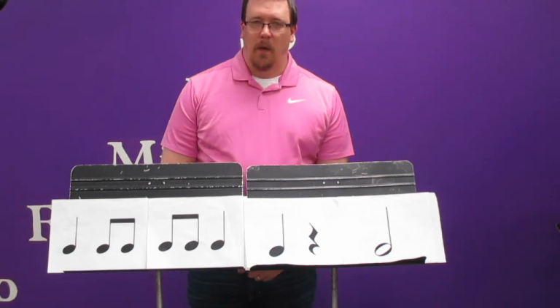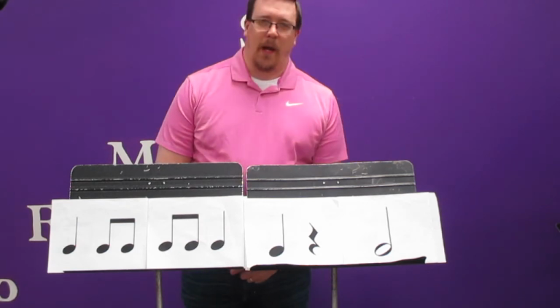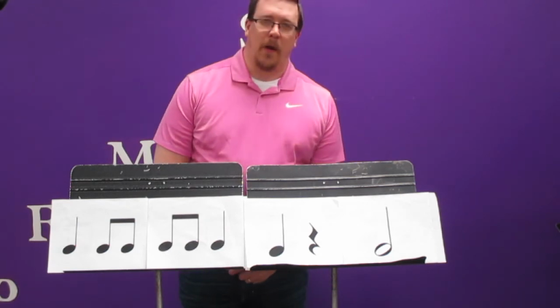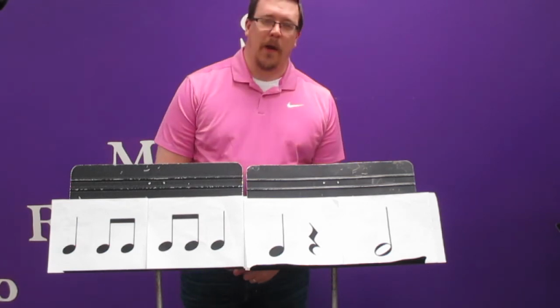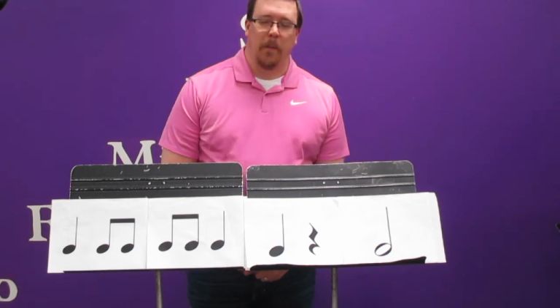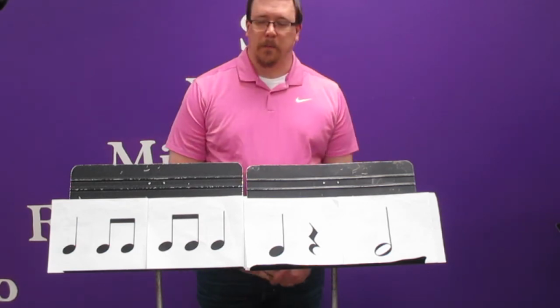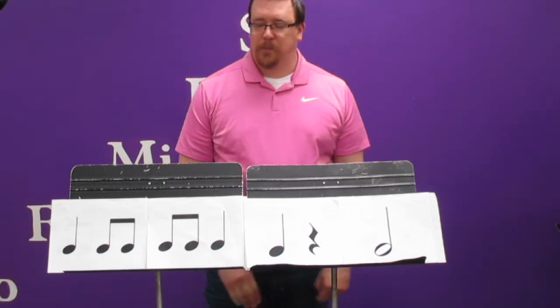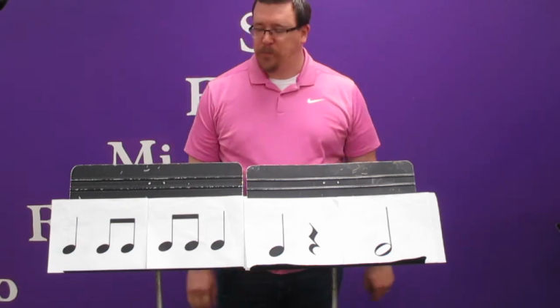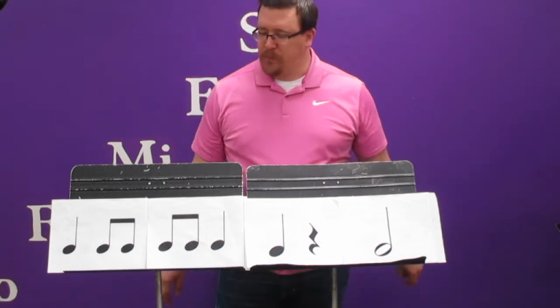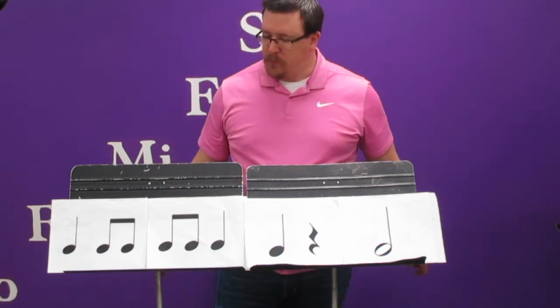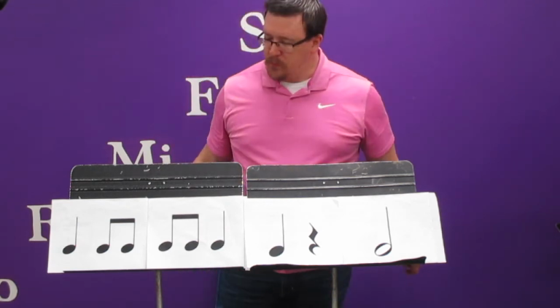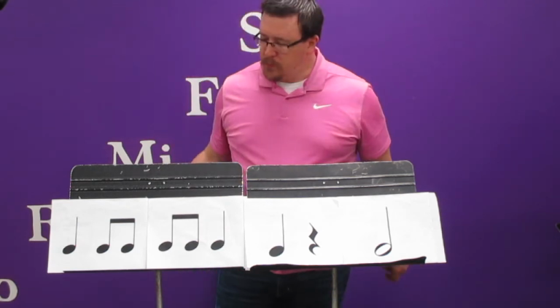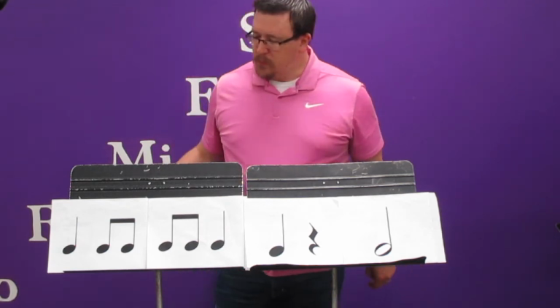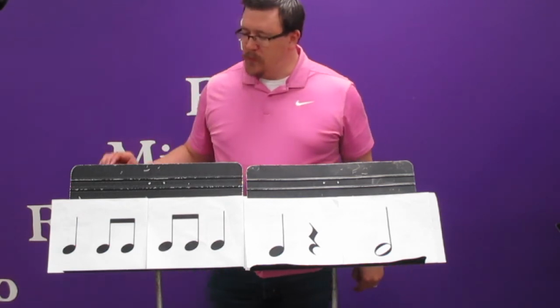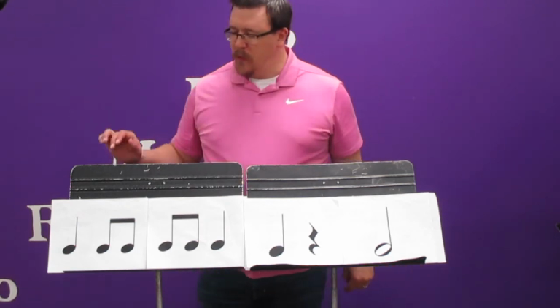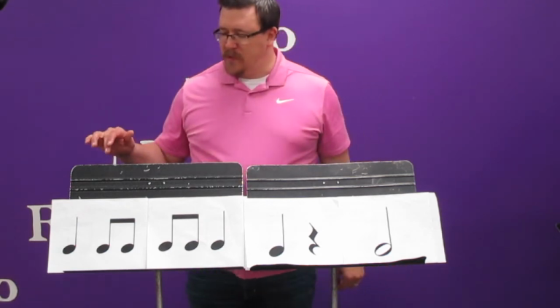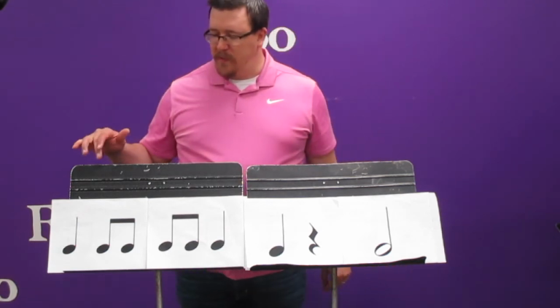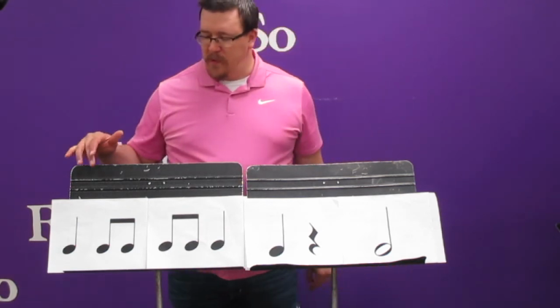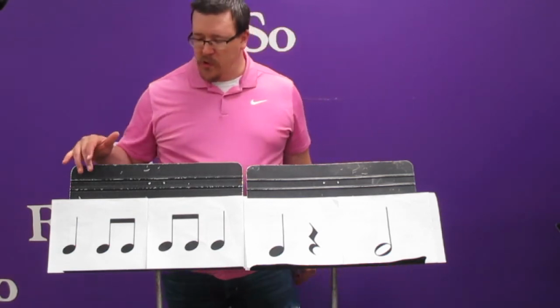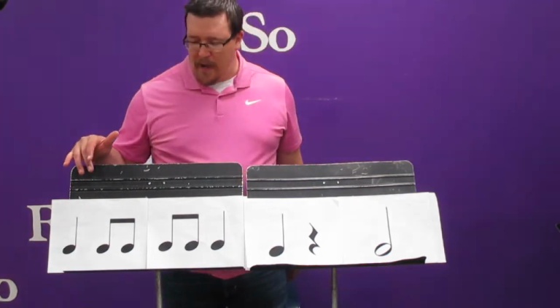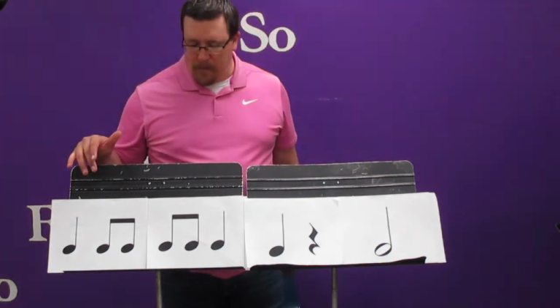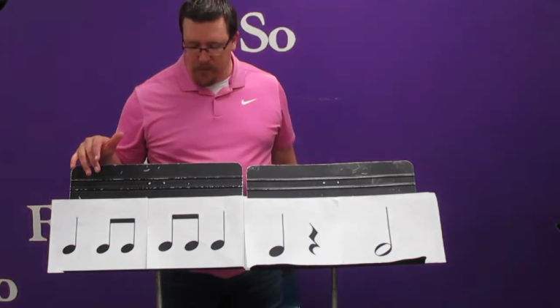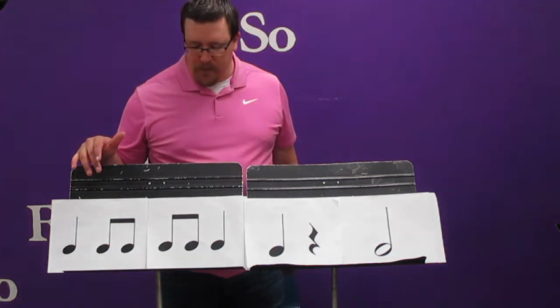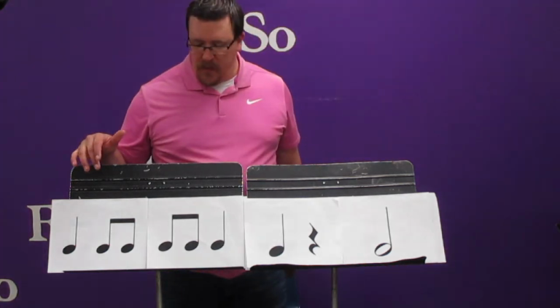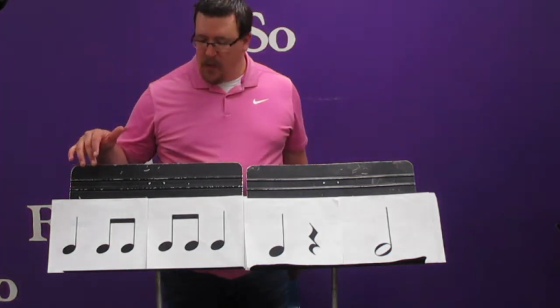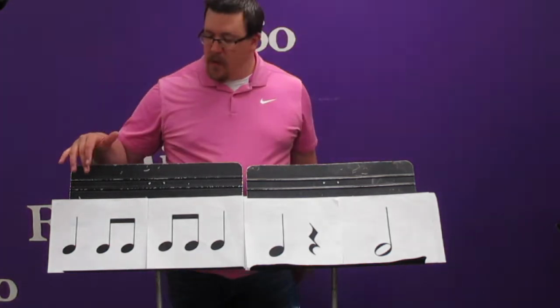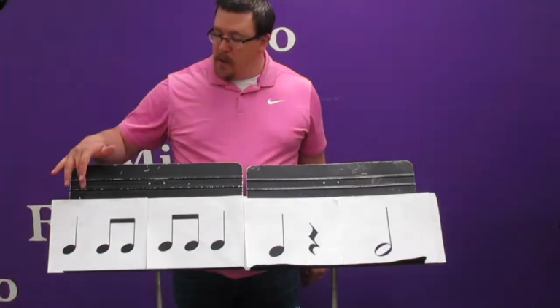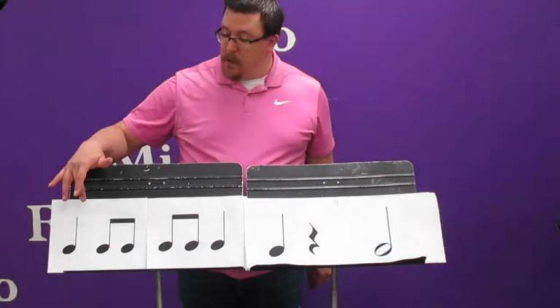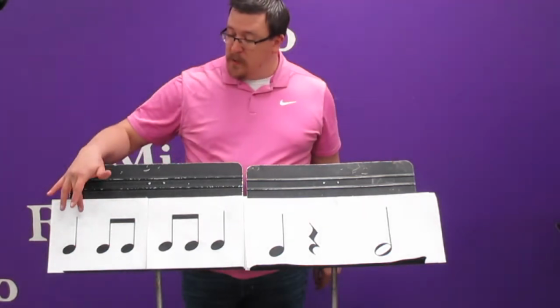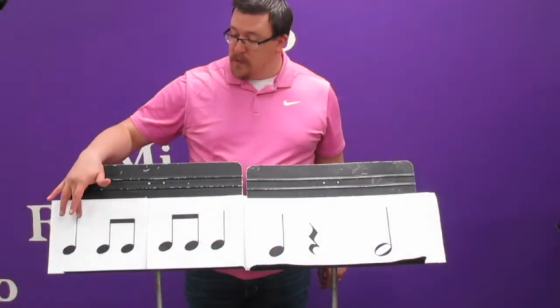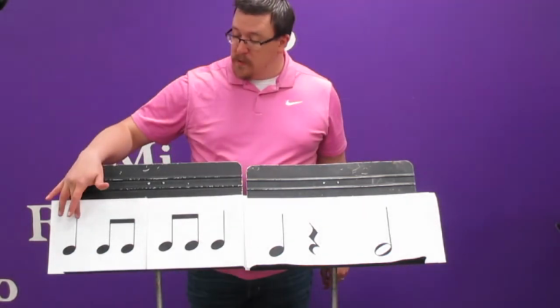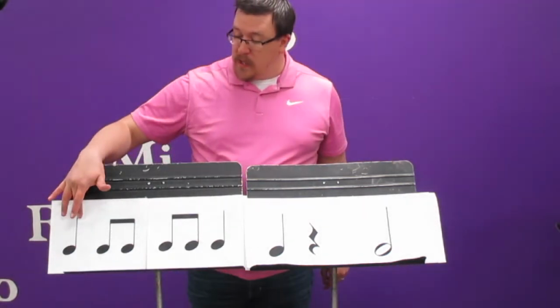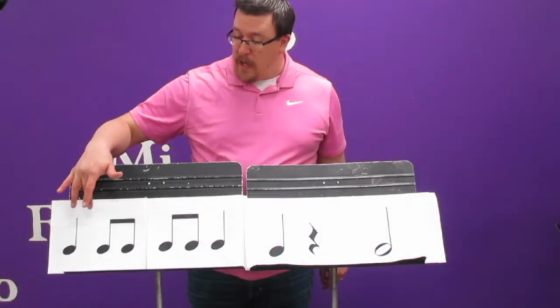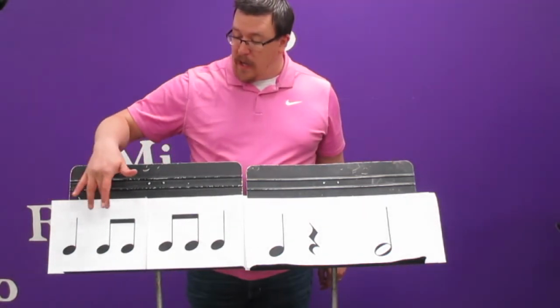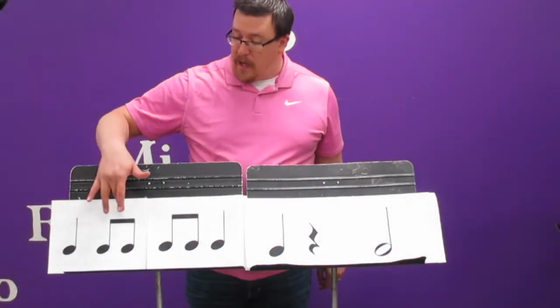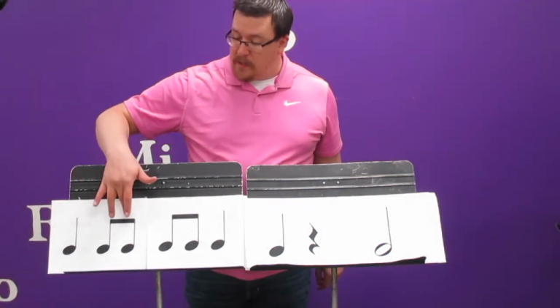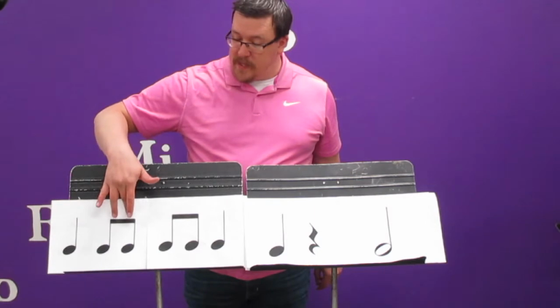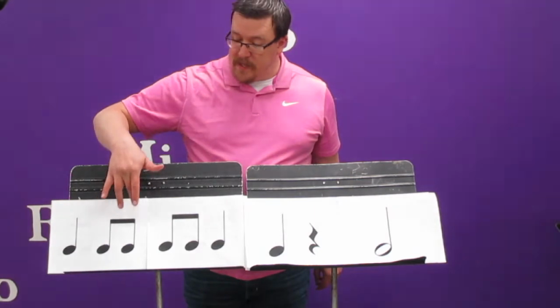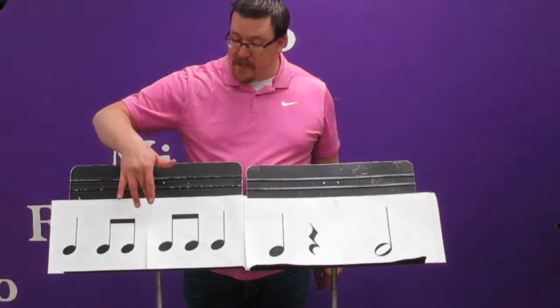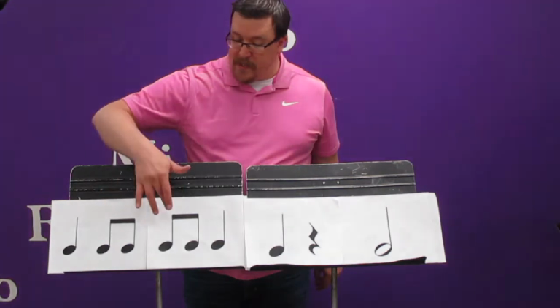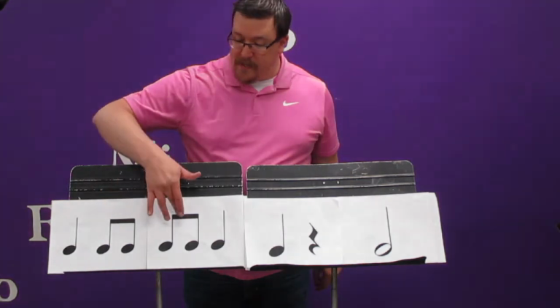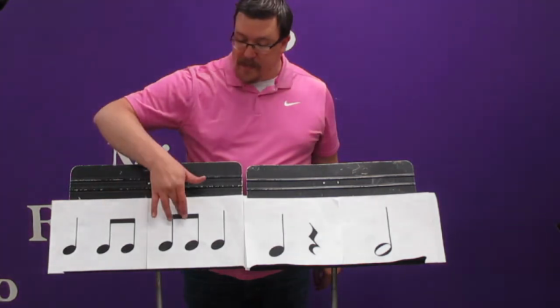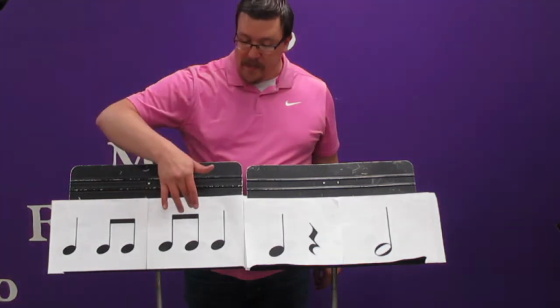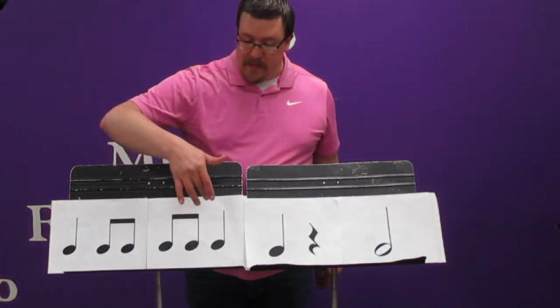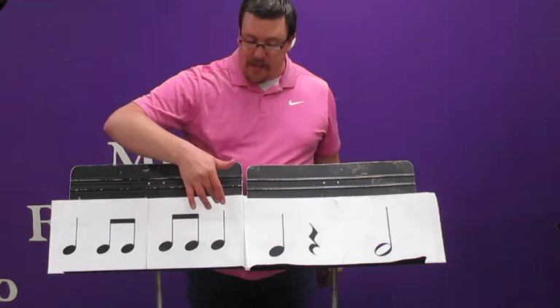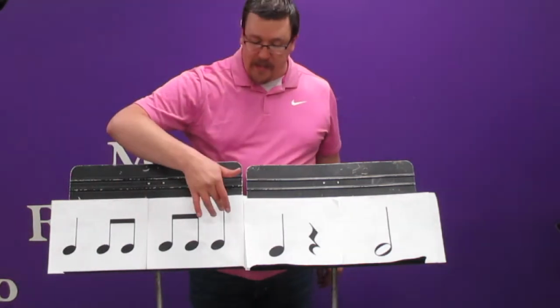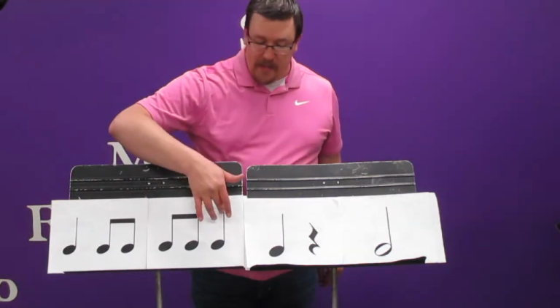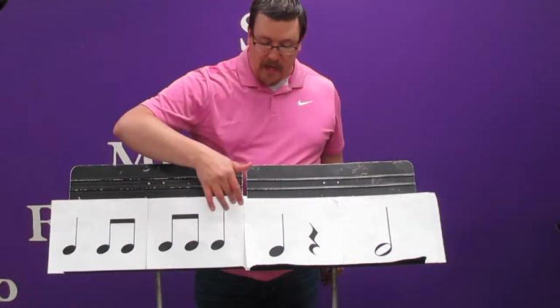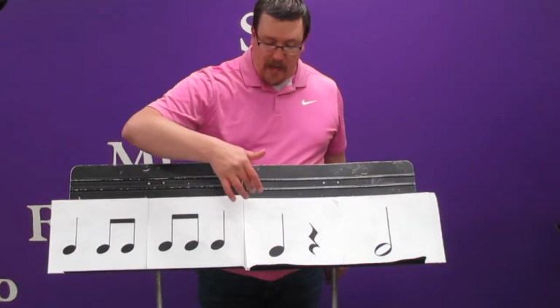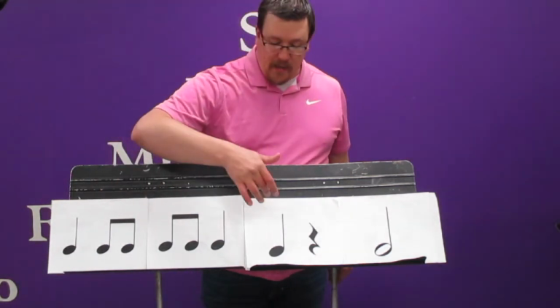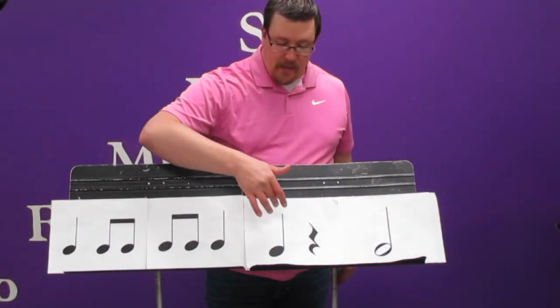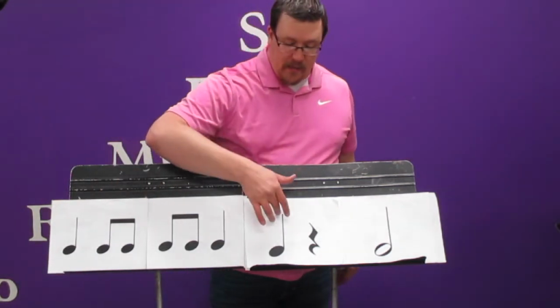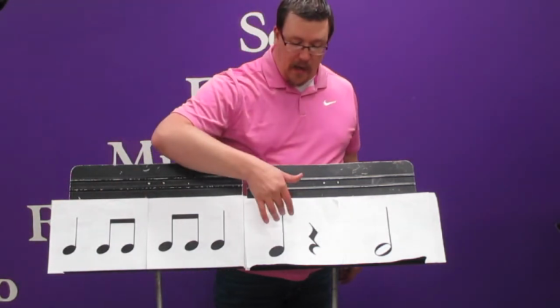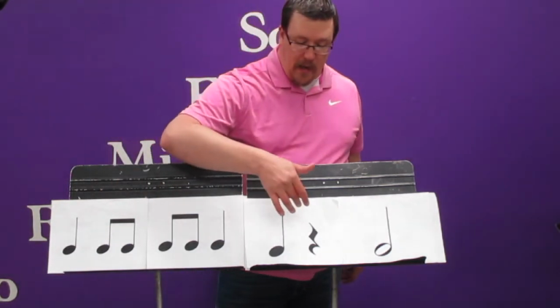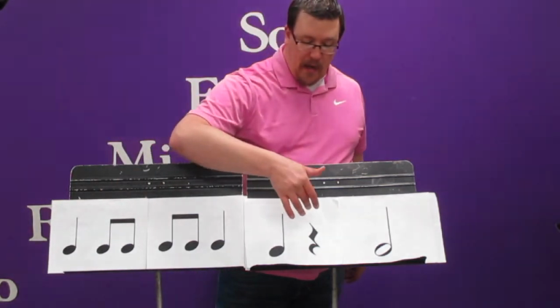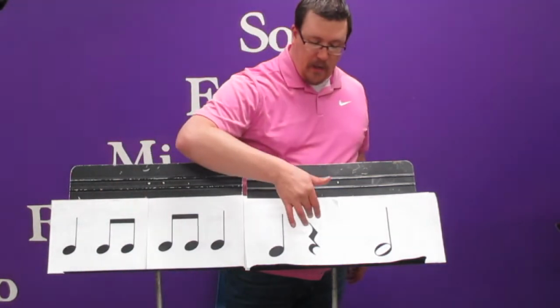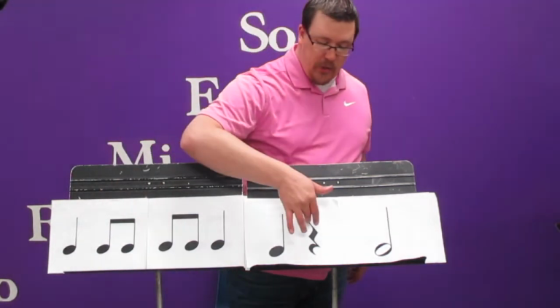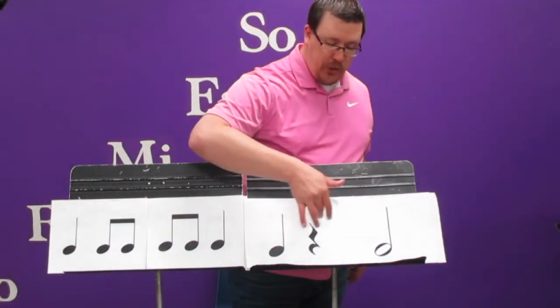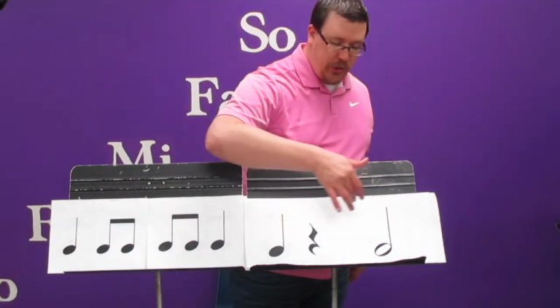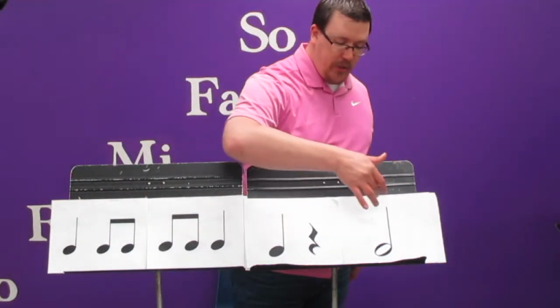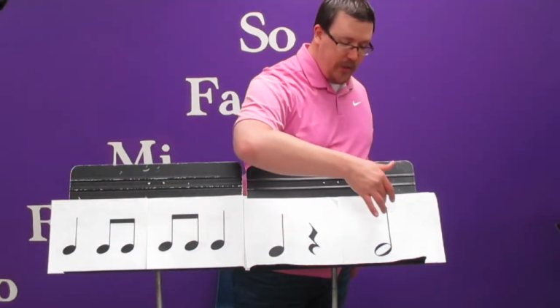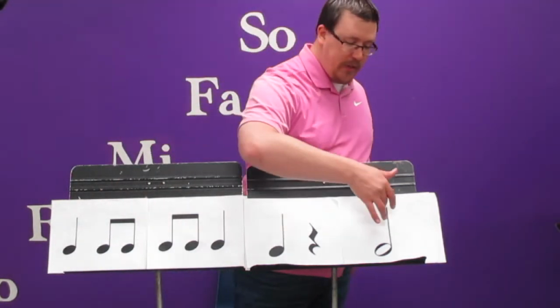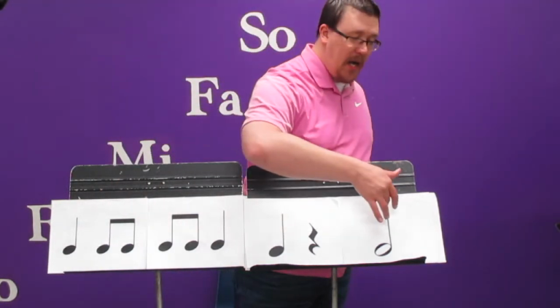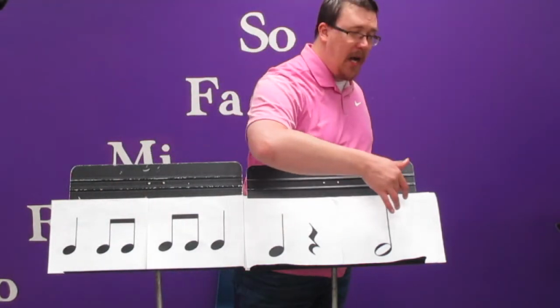Okay, here we go. Let's give it a try. Ta, ti ti, ti ti, ti ti, ta, ta, sh, ta.